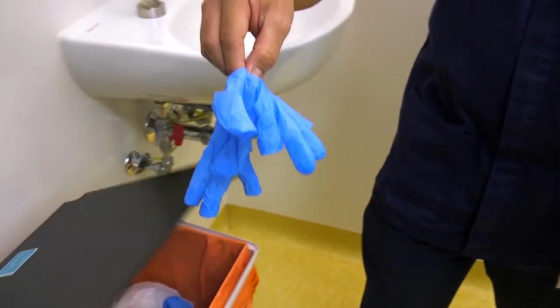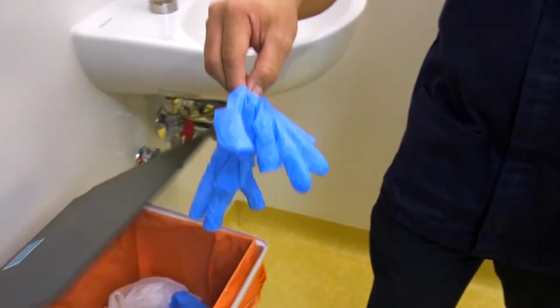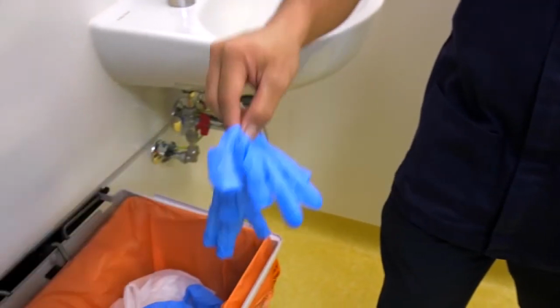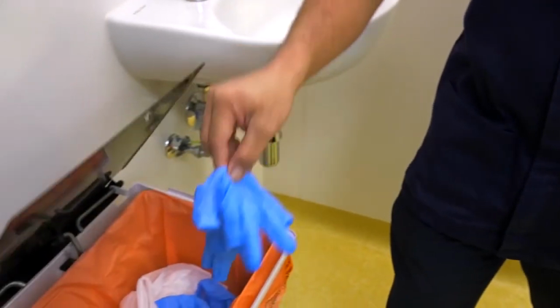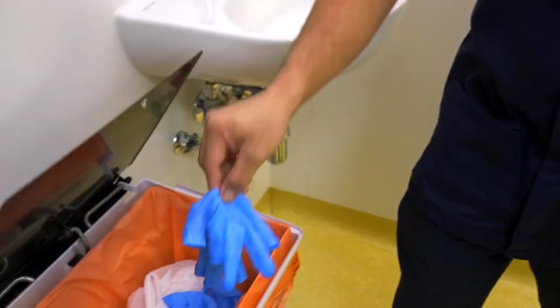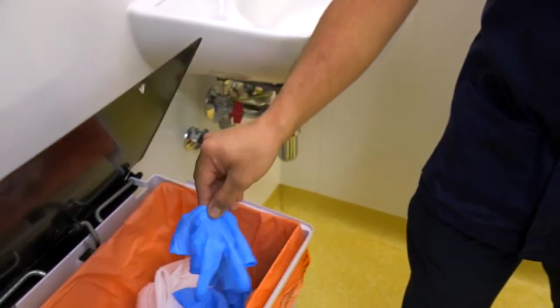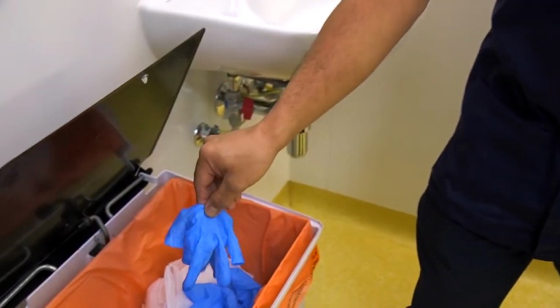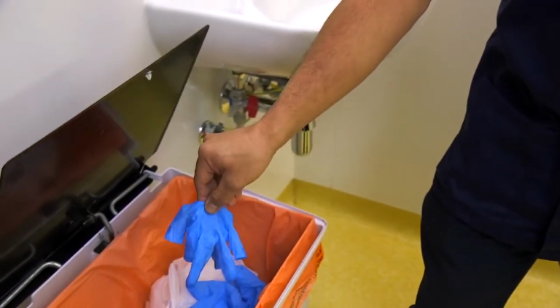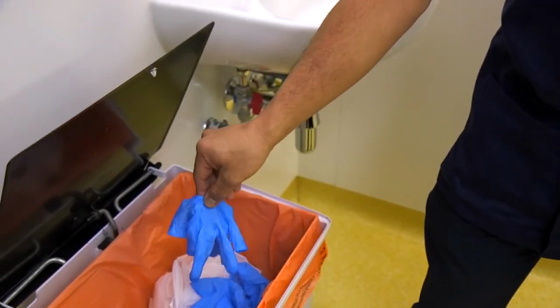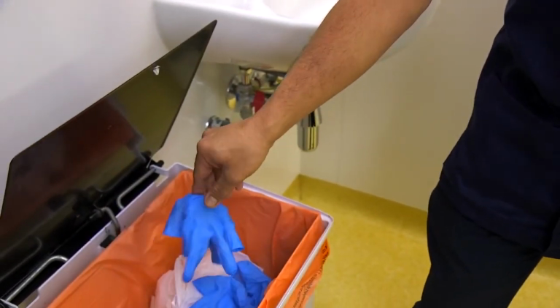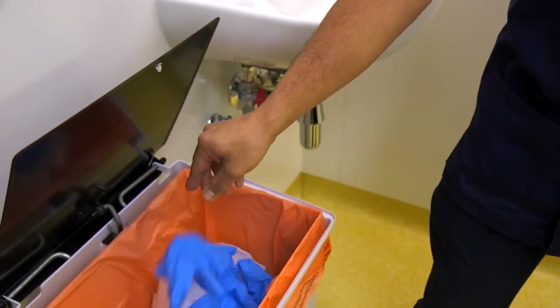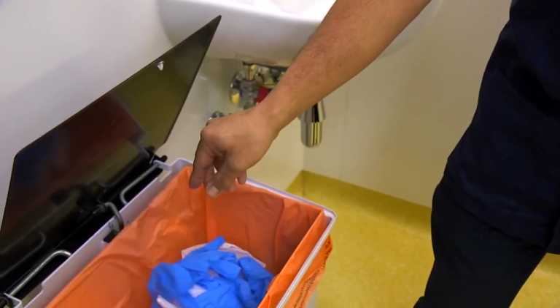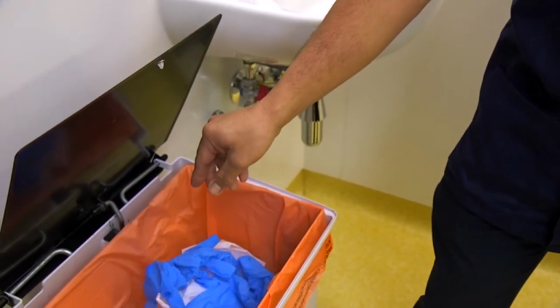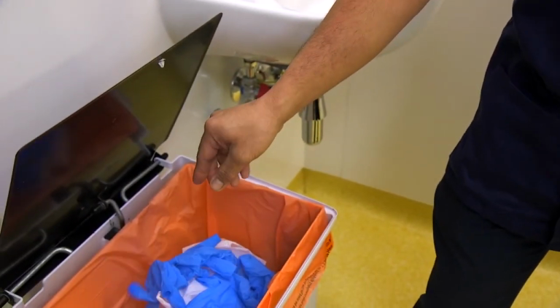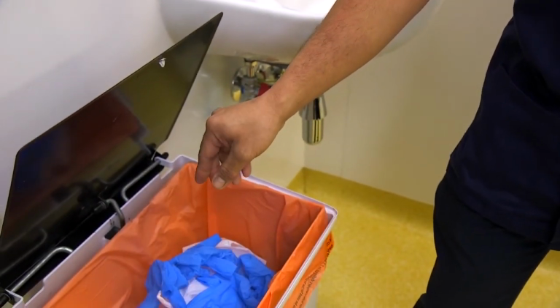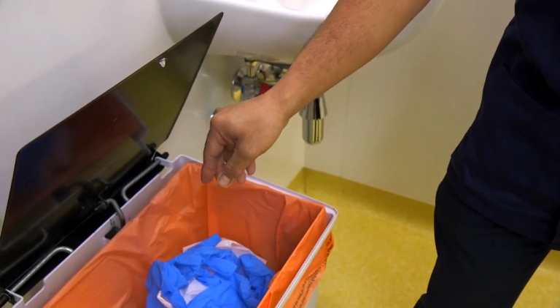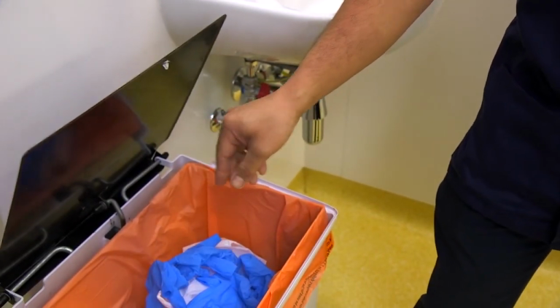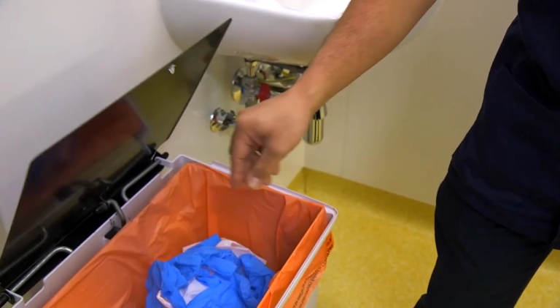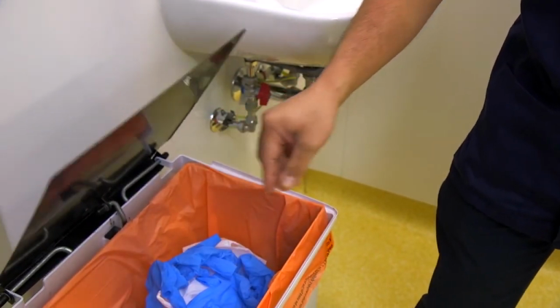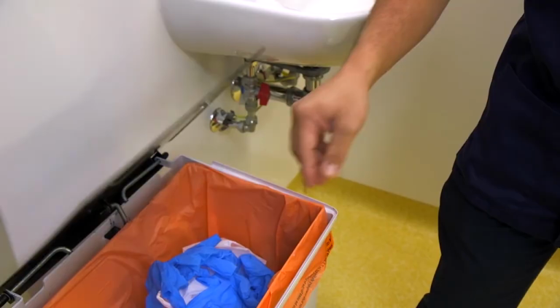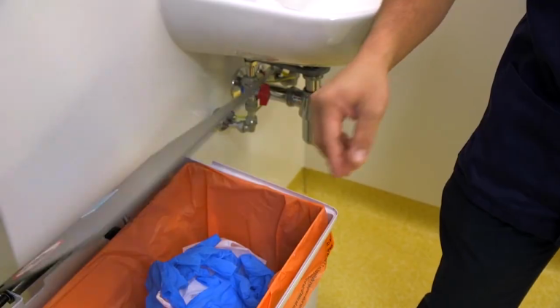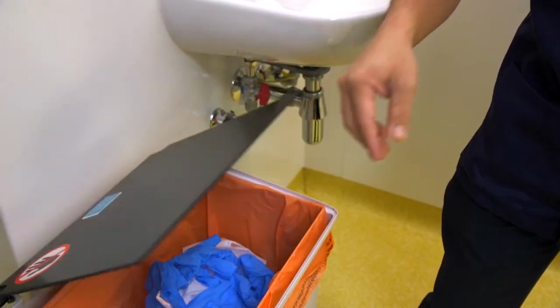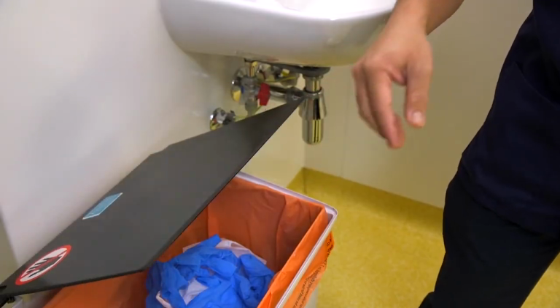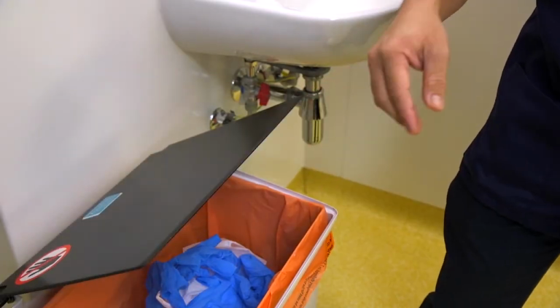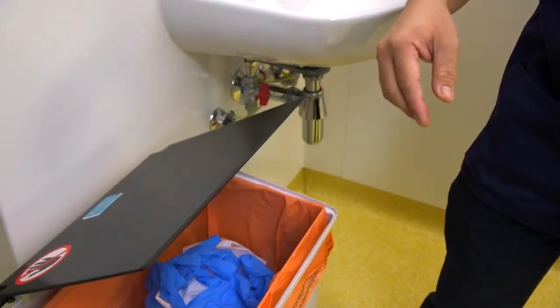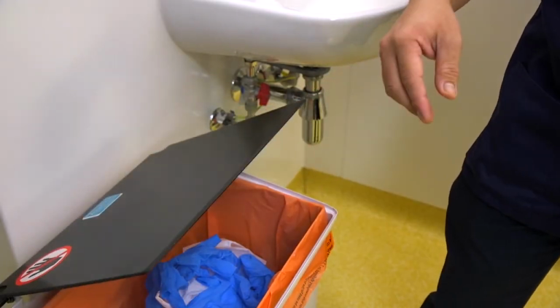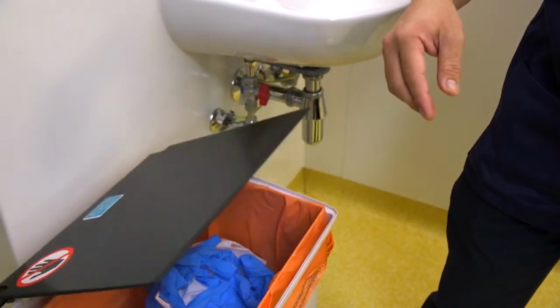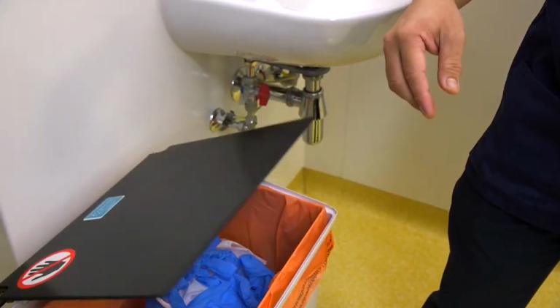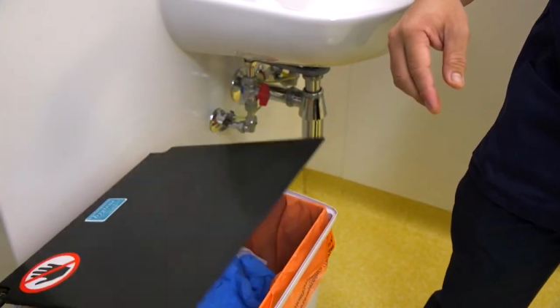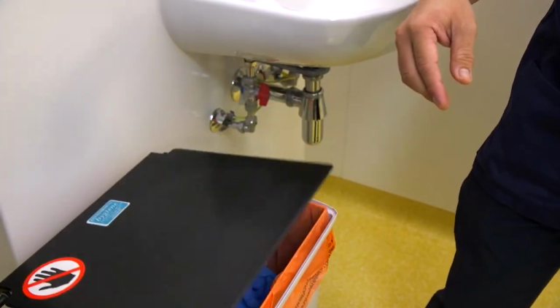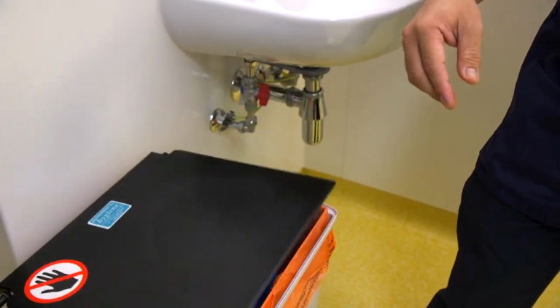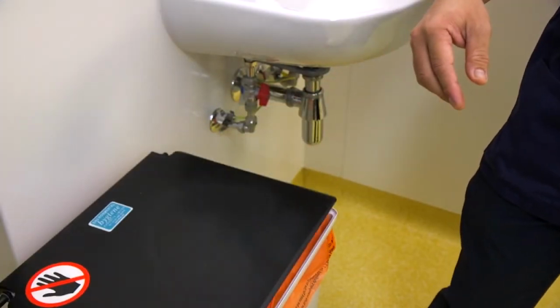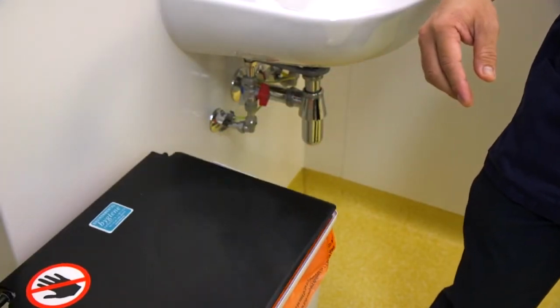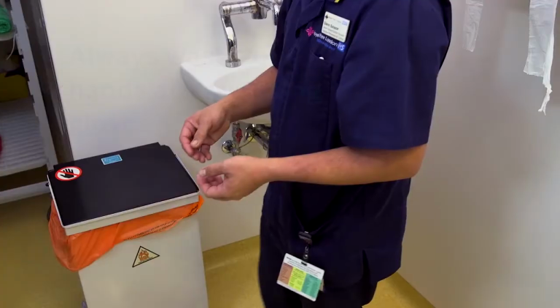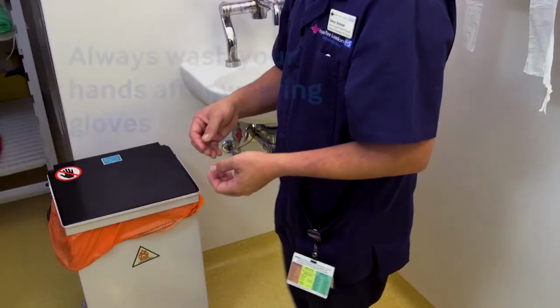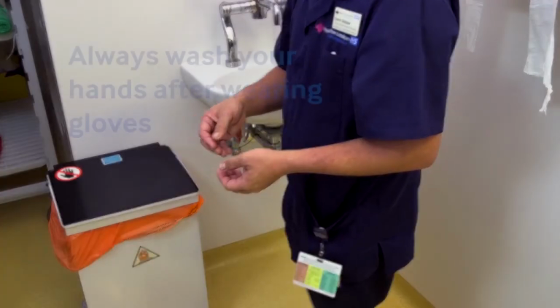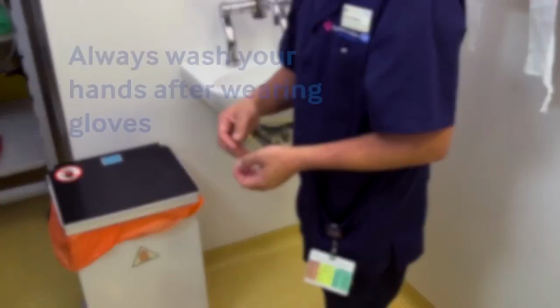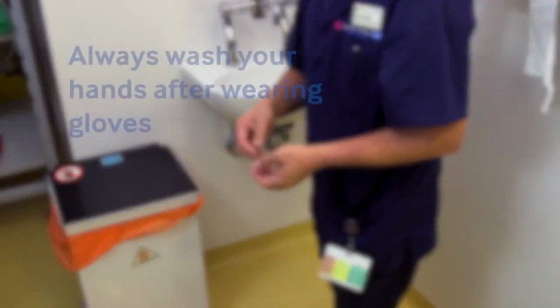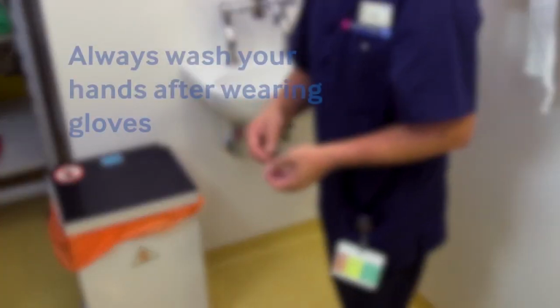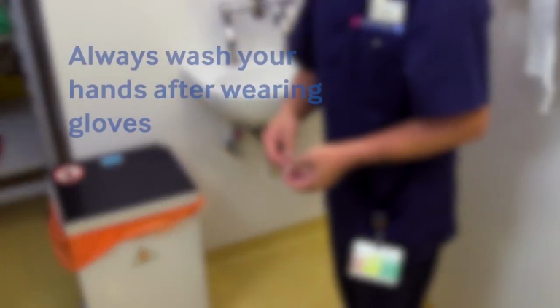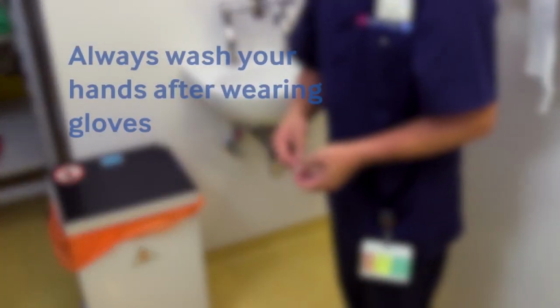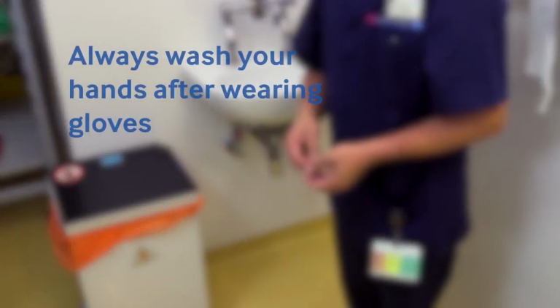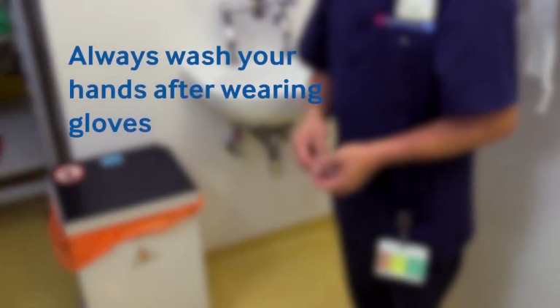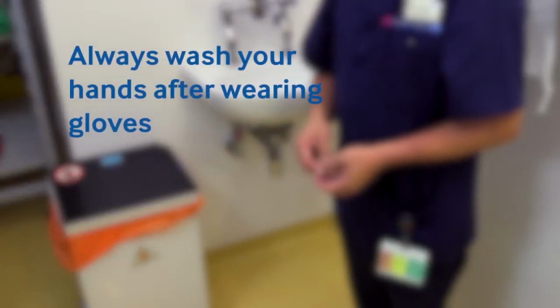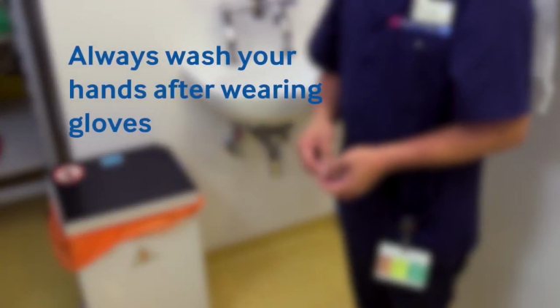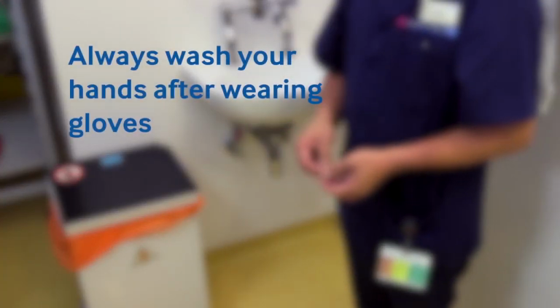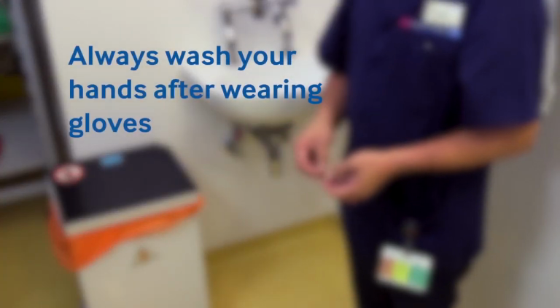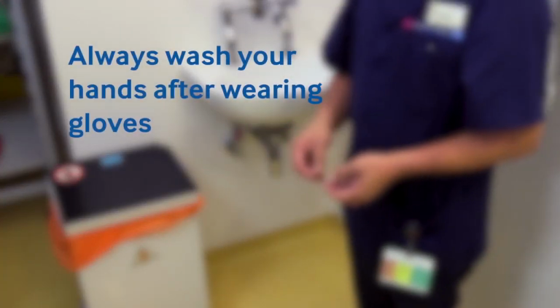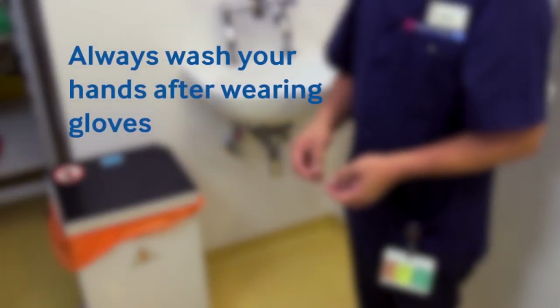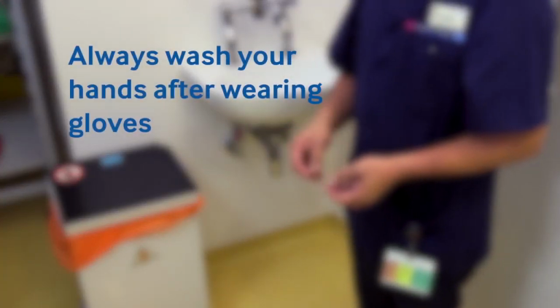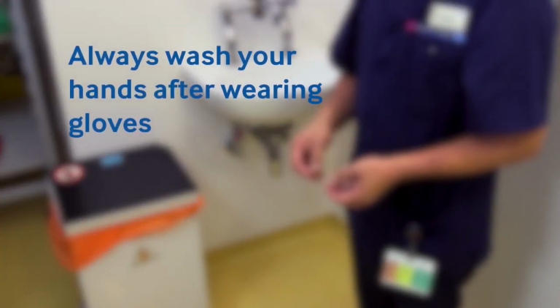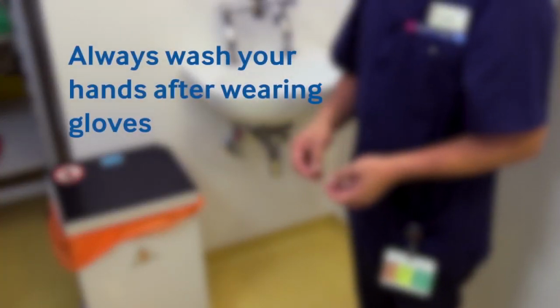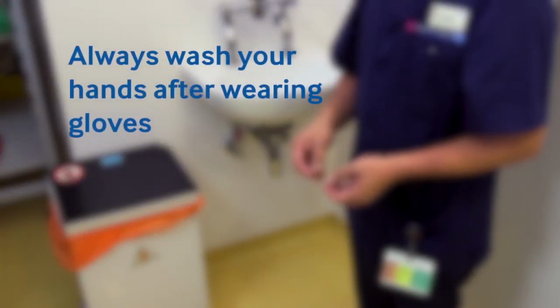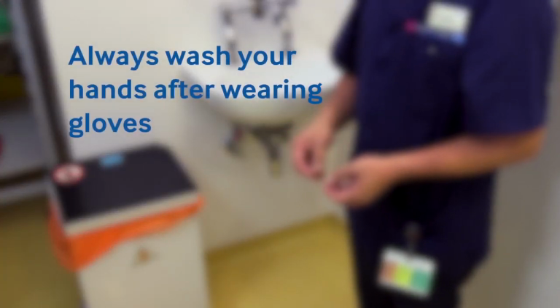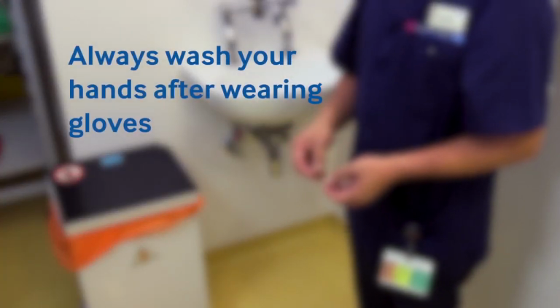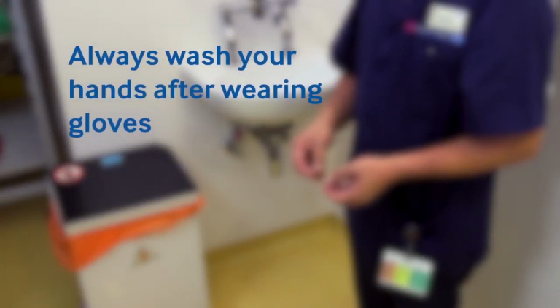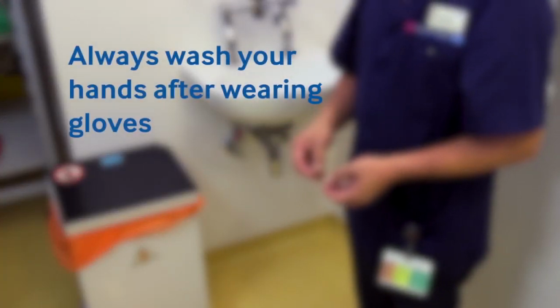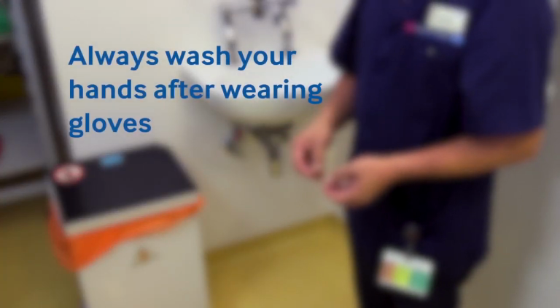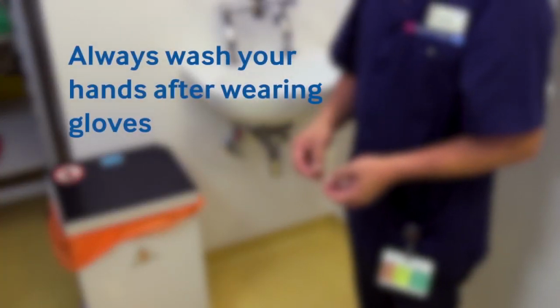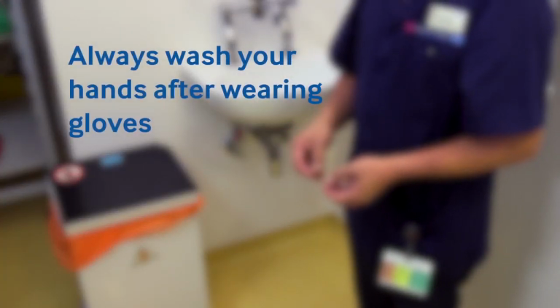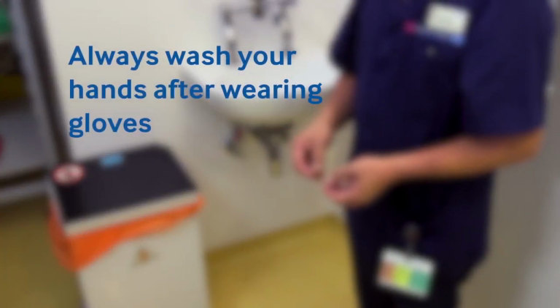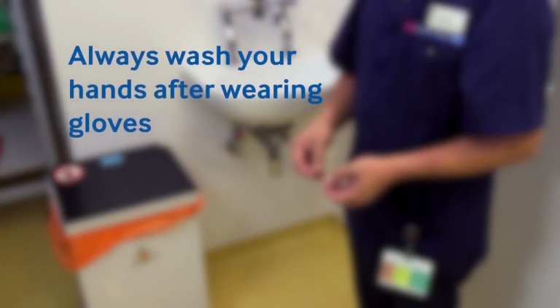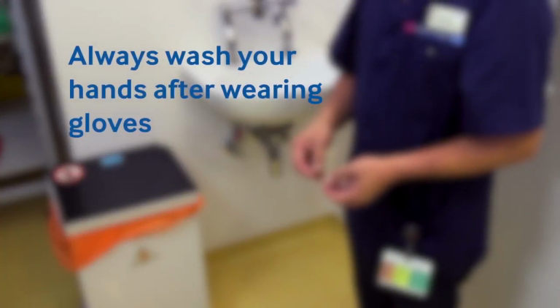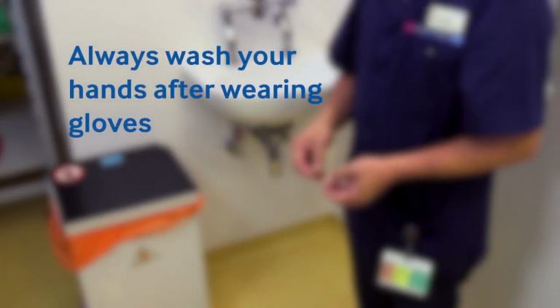Always wash hands after you've finished using gloves.